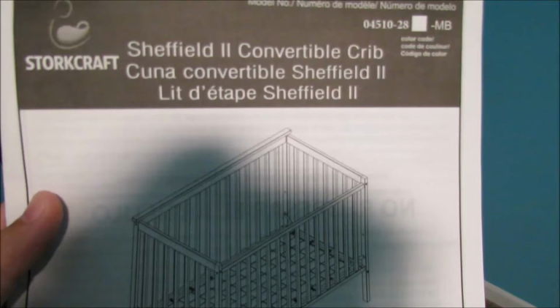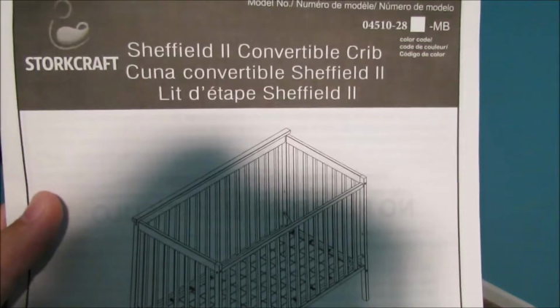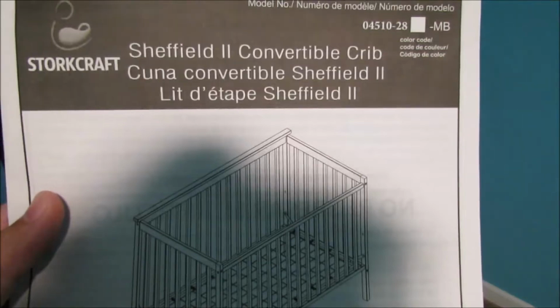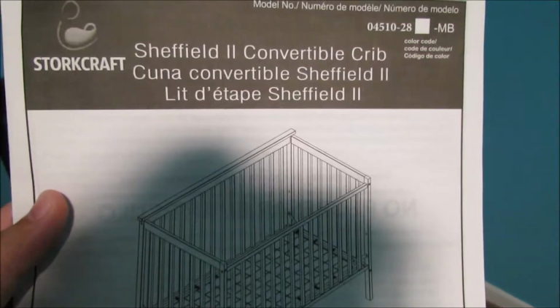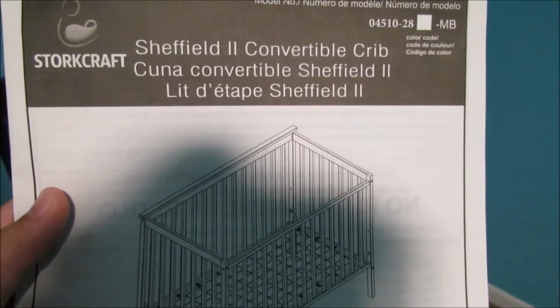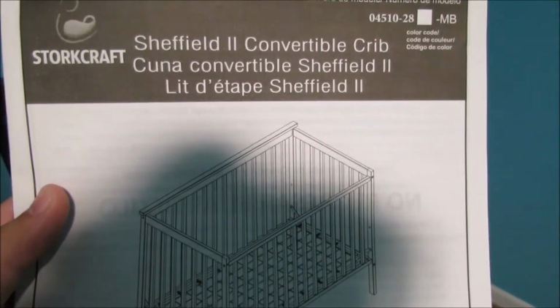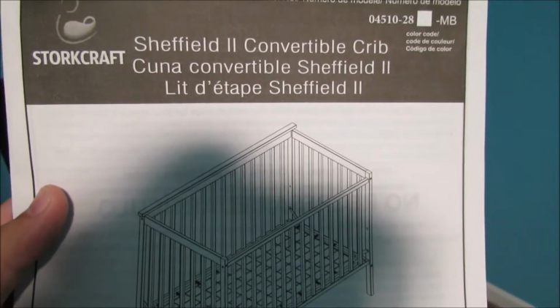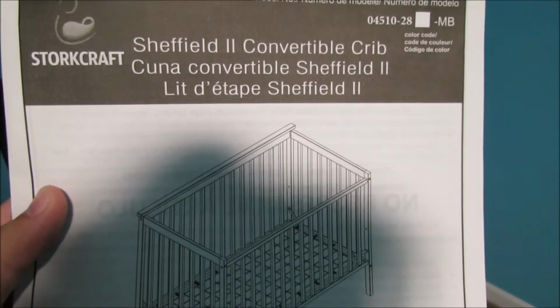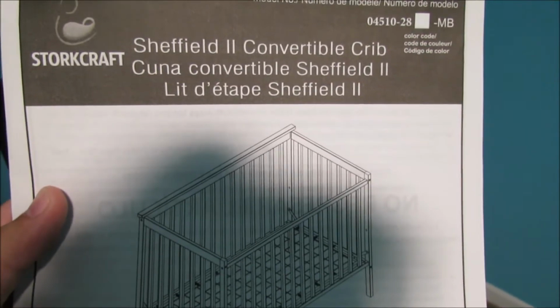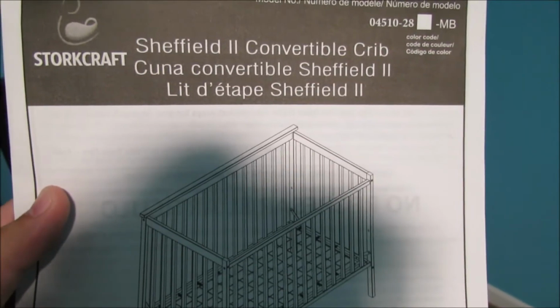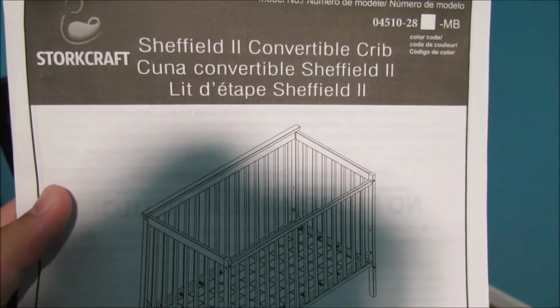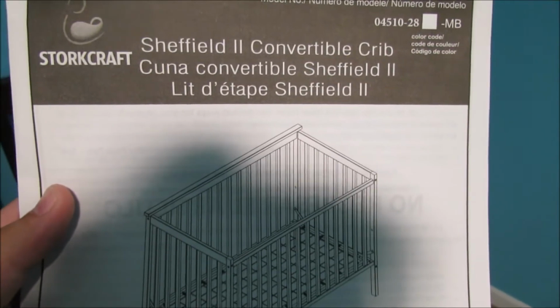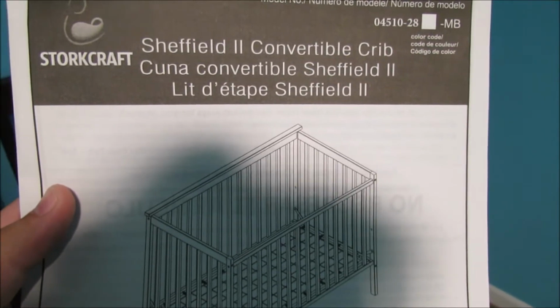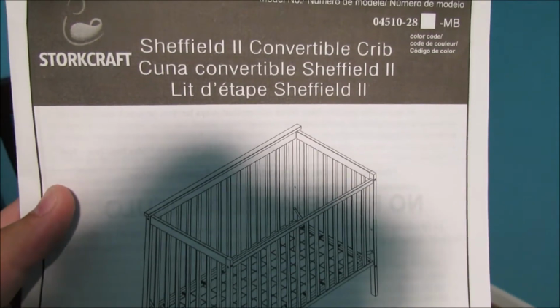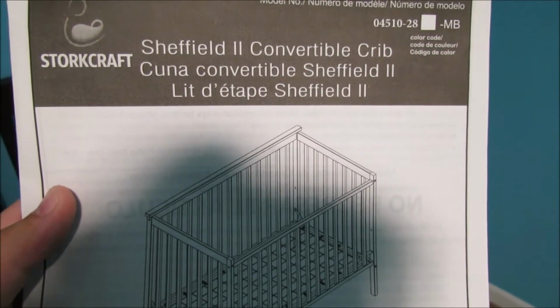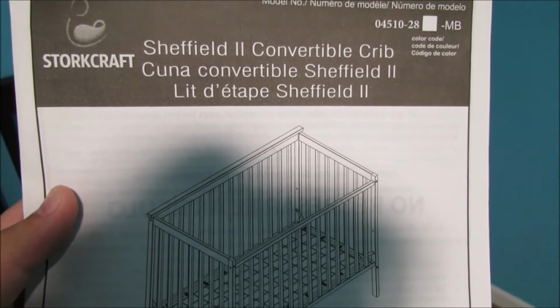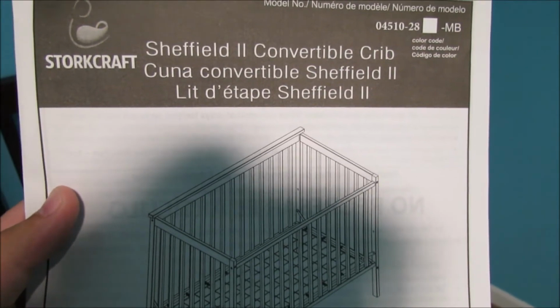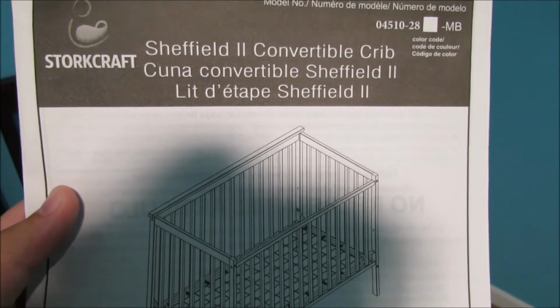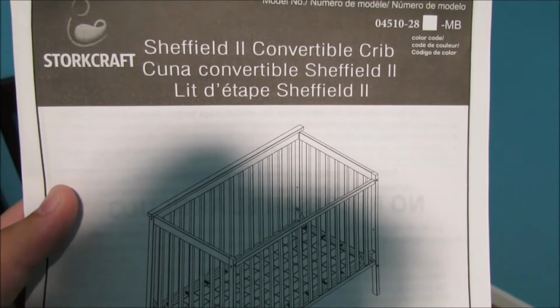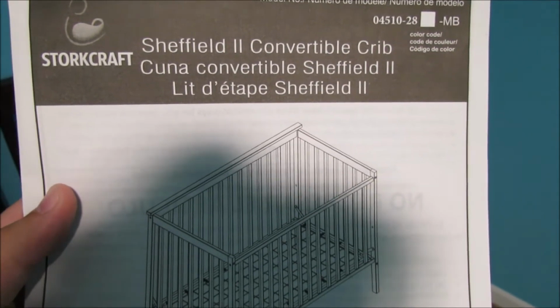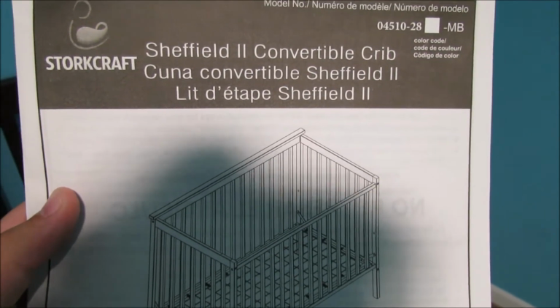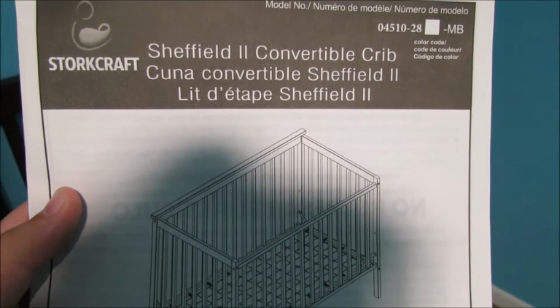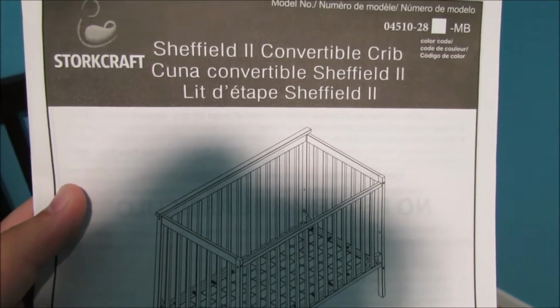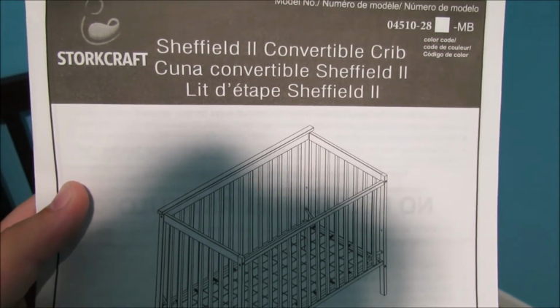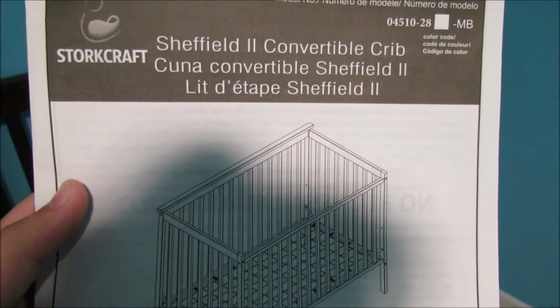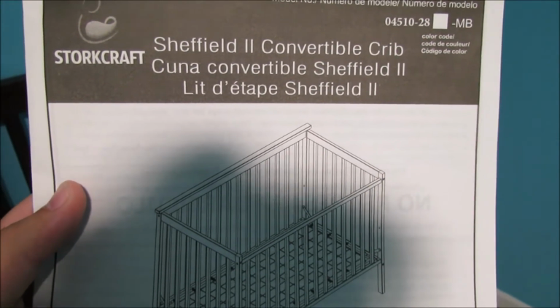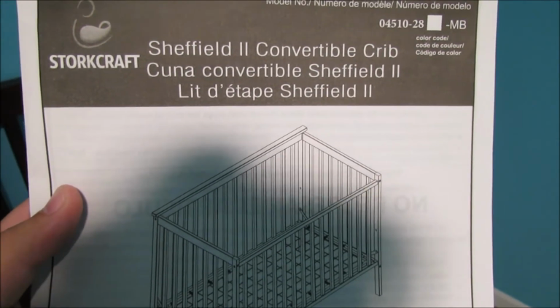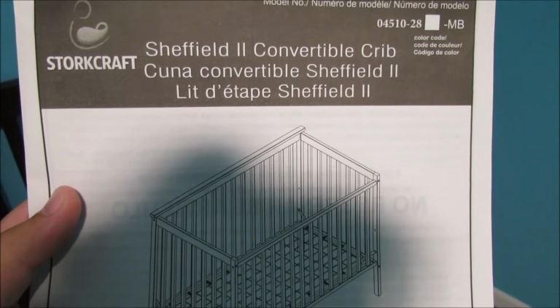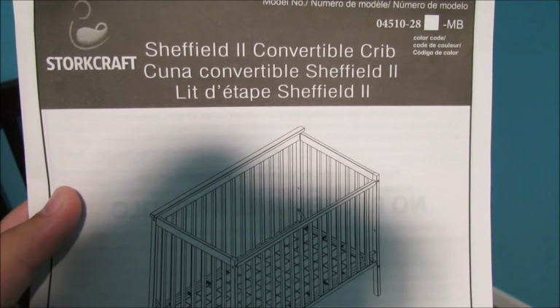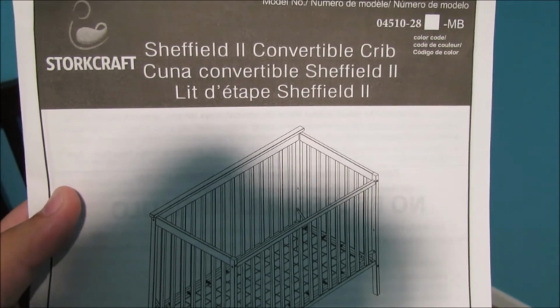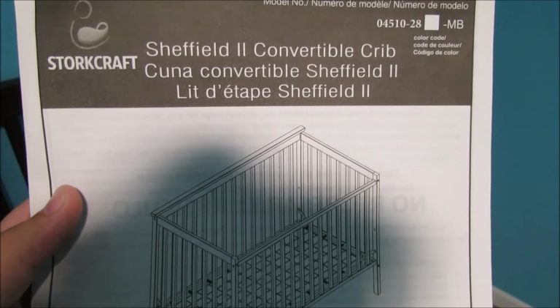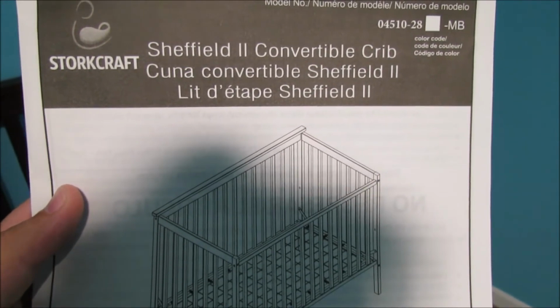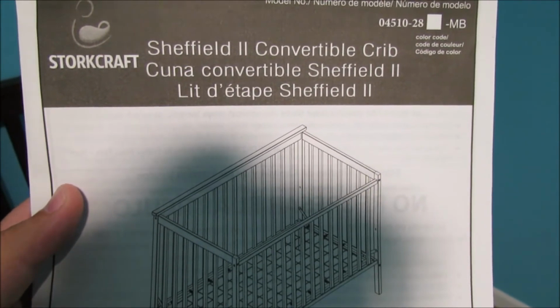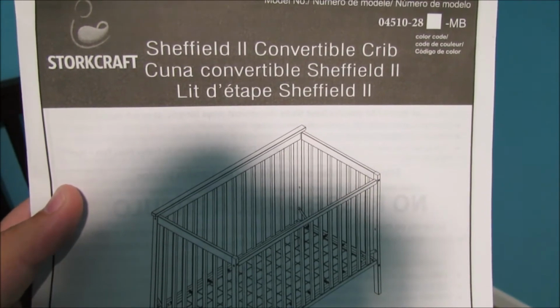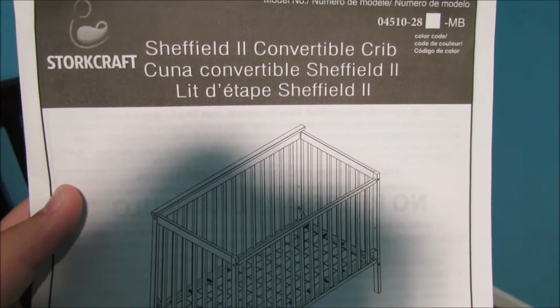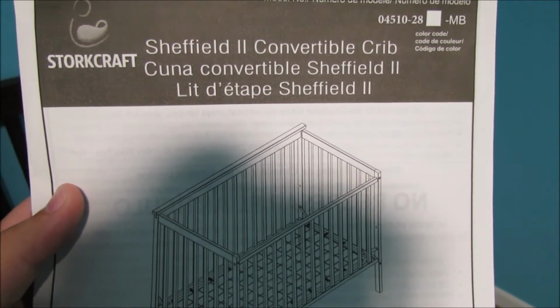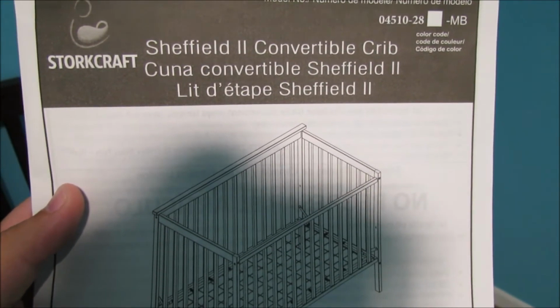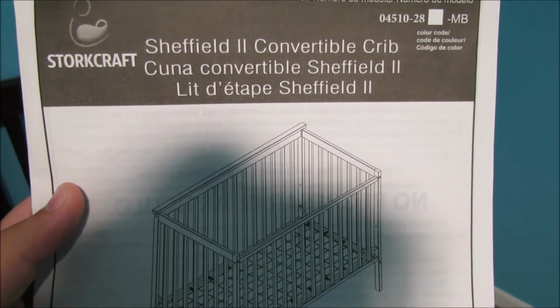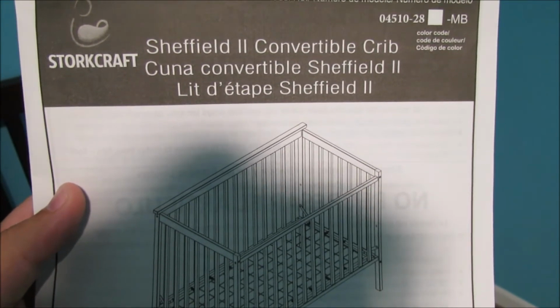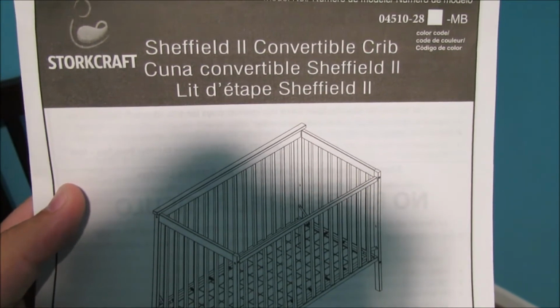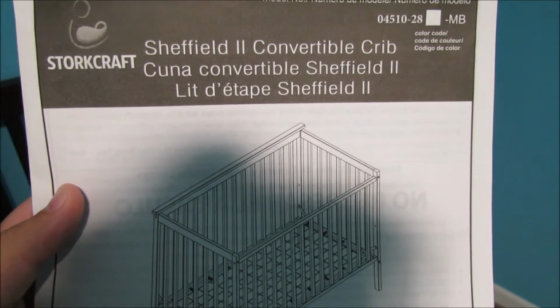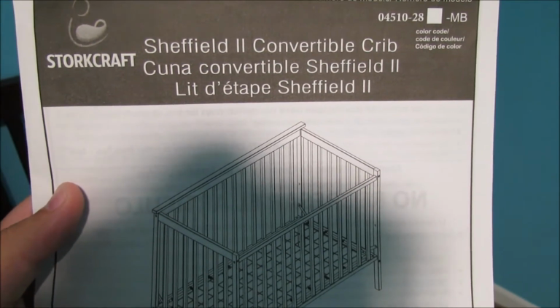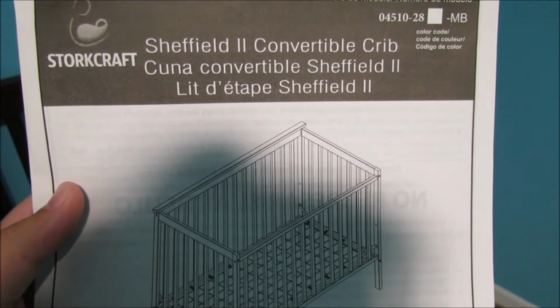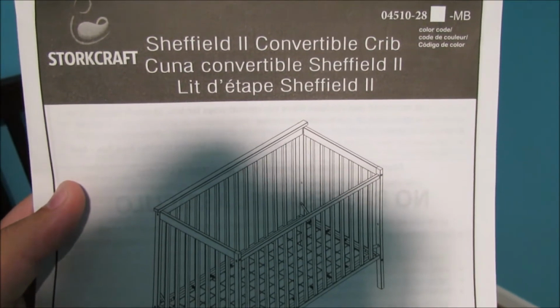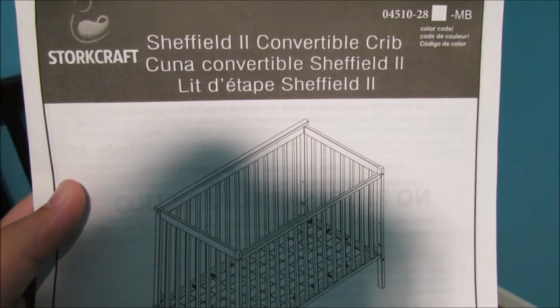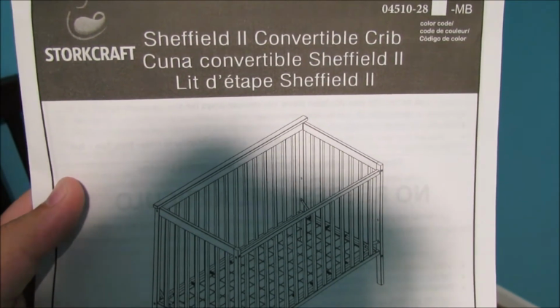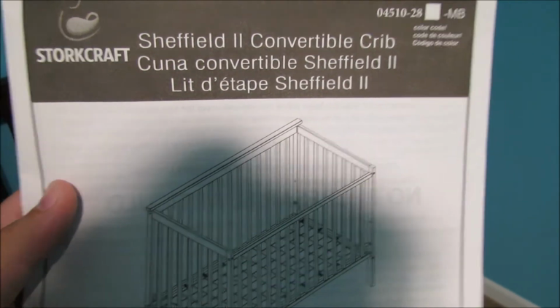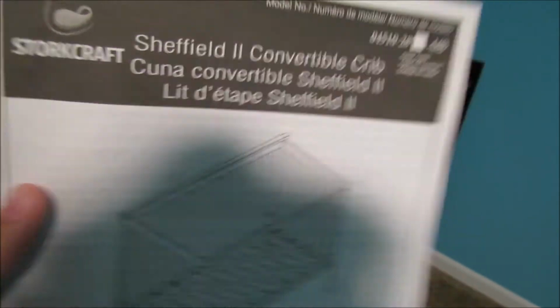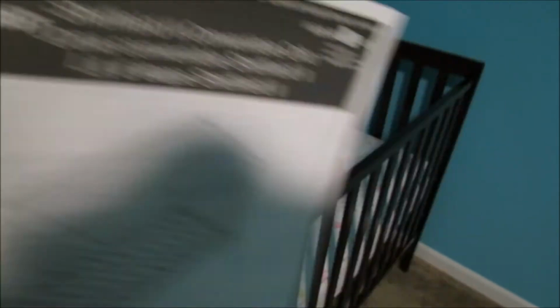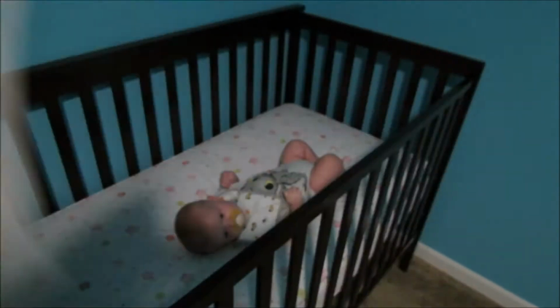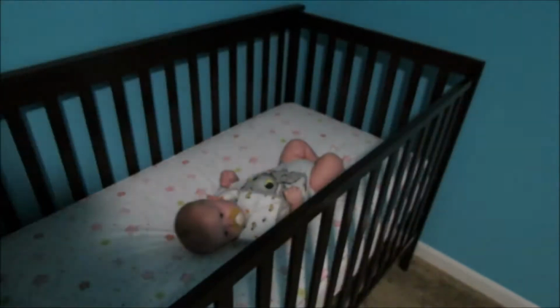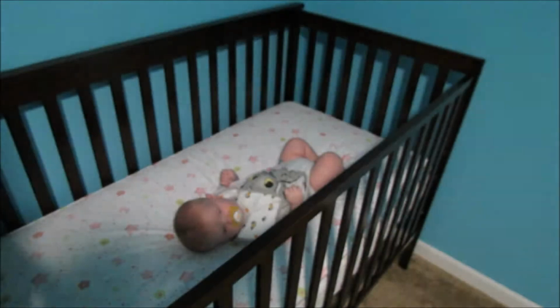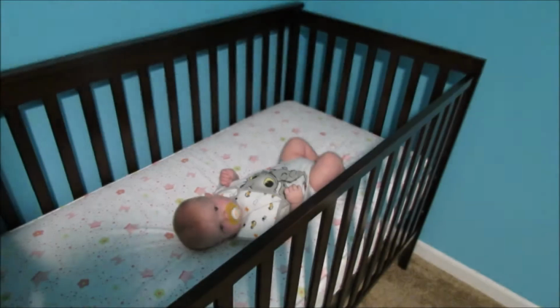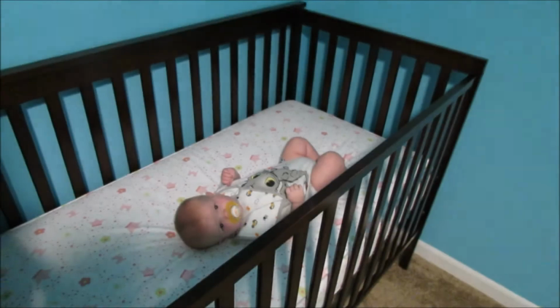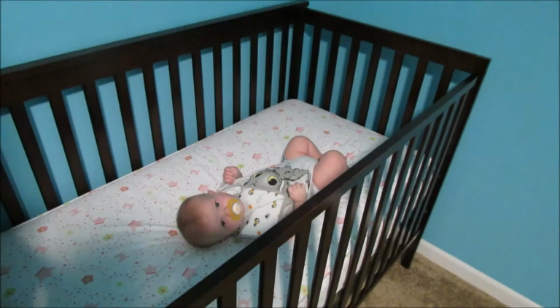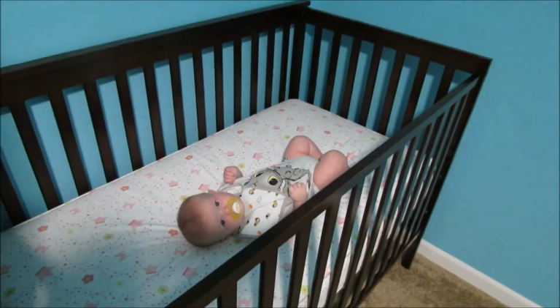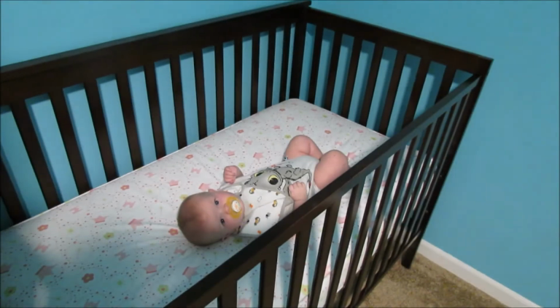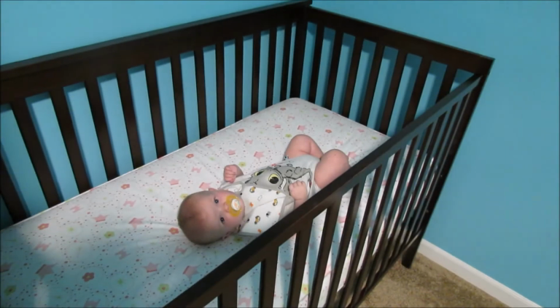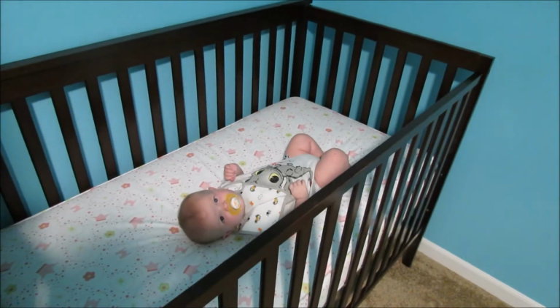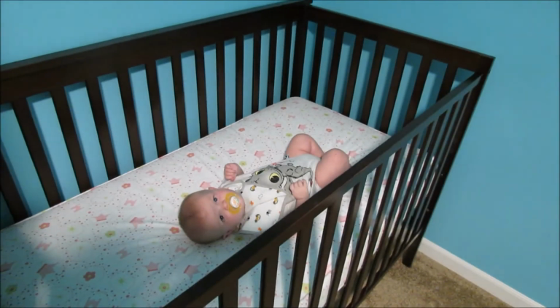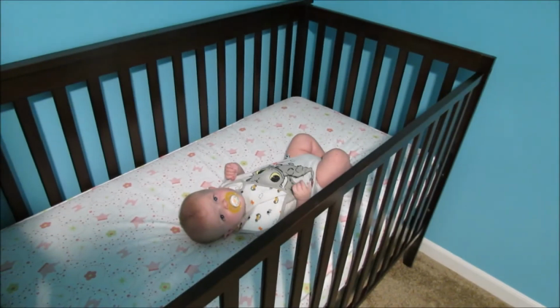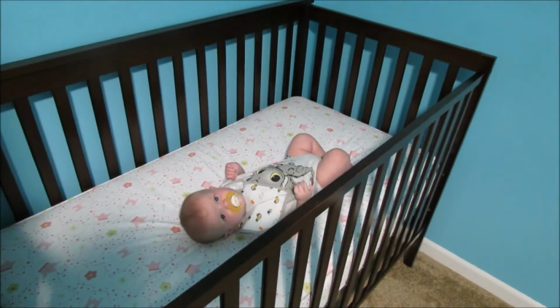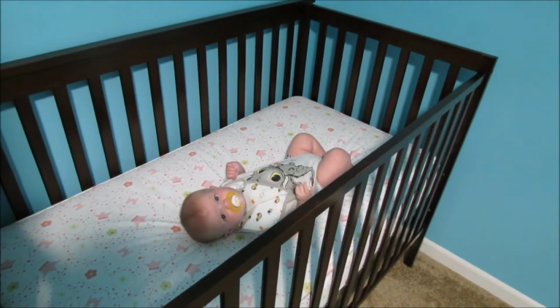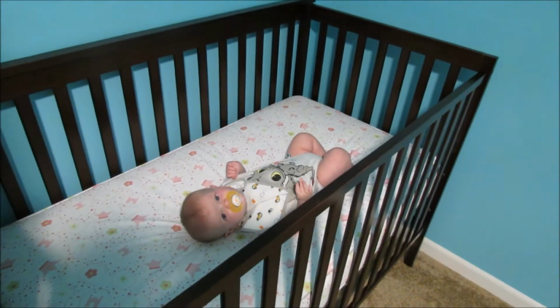On this episode of Do Something Everyday 2, I'm going to show you how to put together this Sheffield 2 Convertible Crib. What do you think, Garrett?